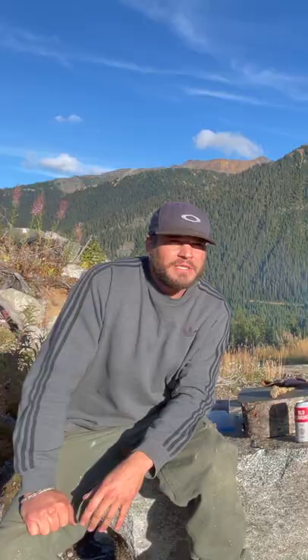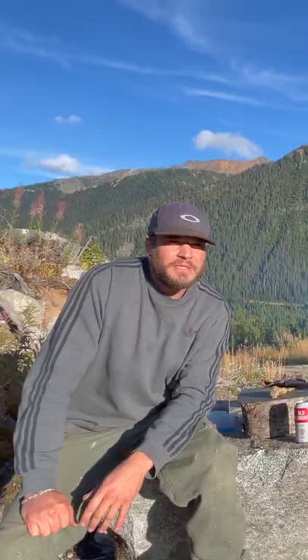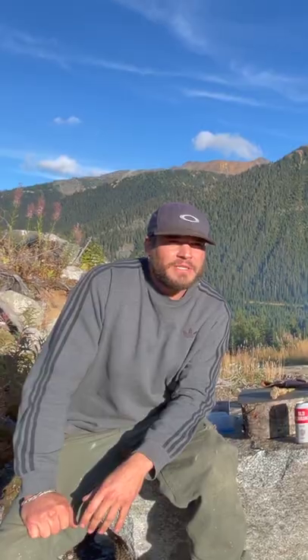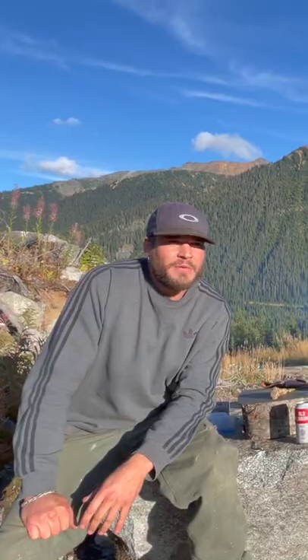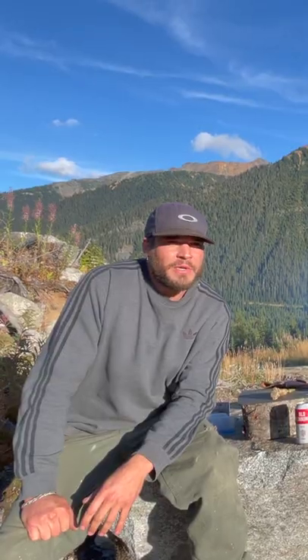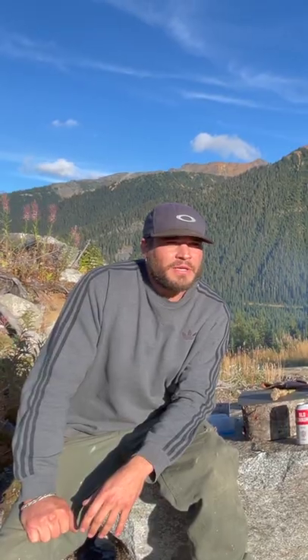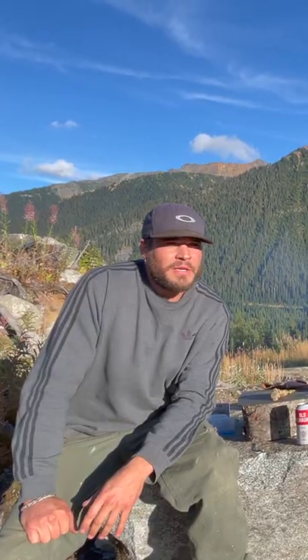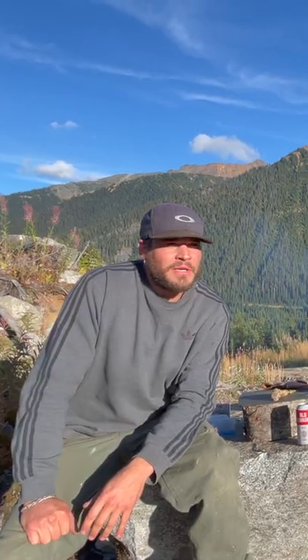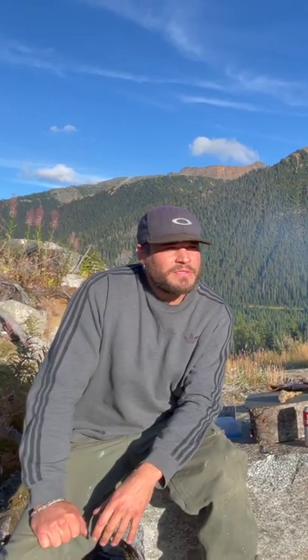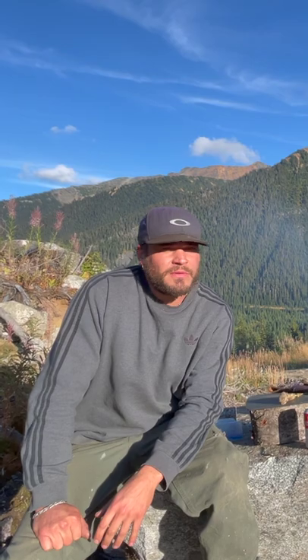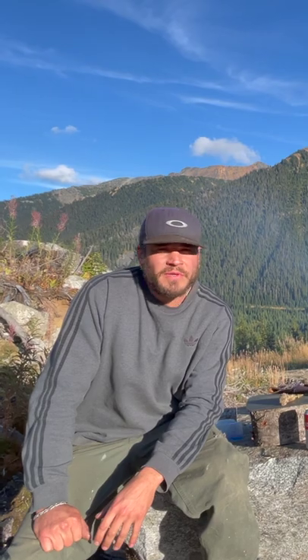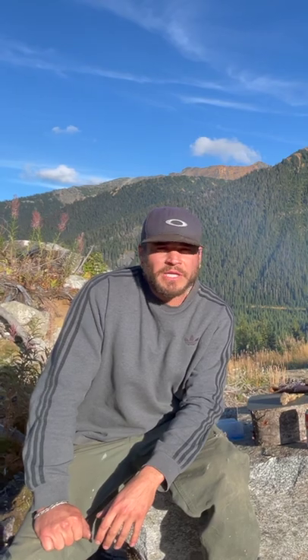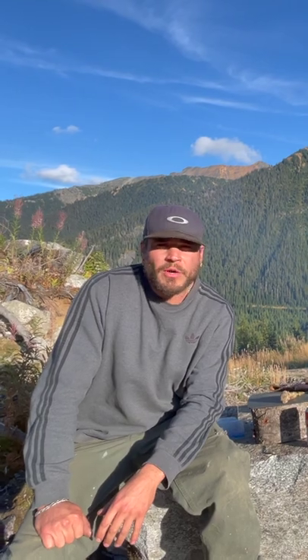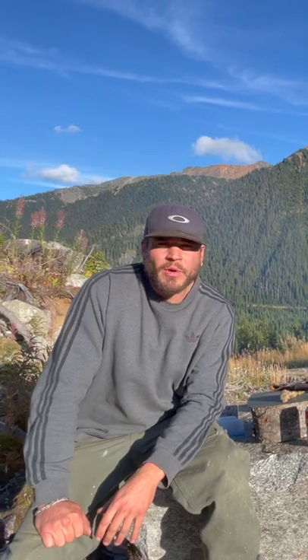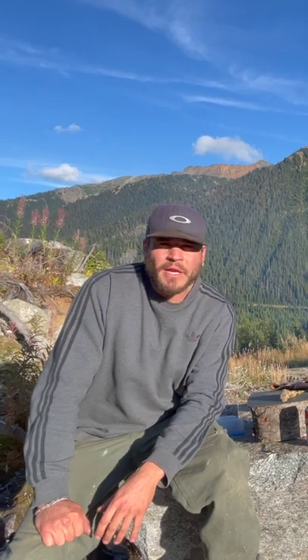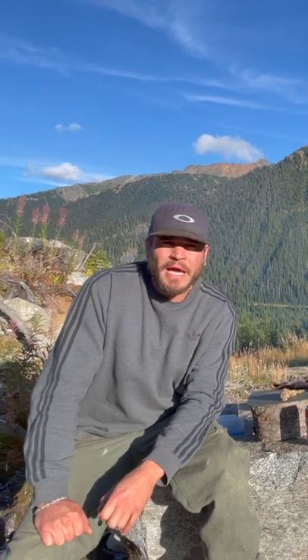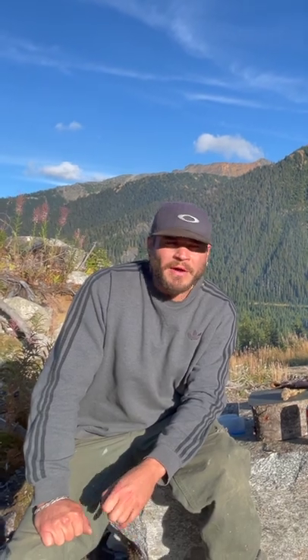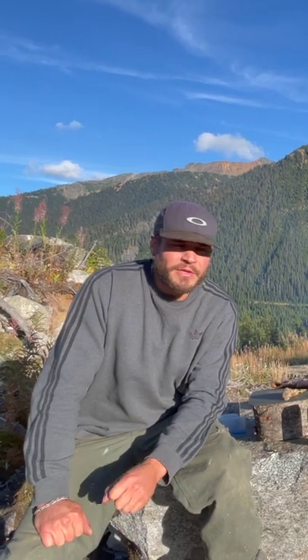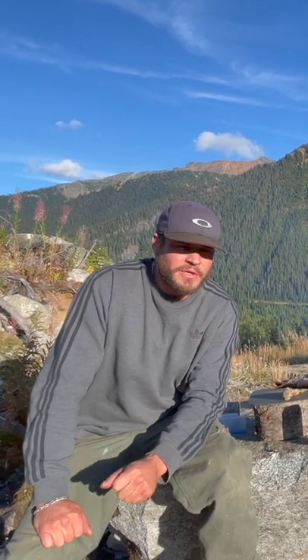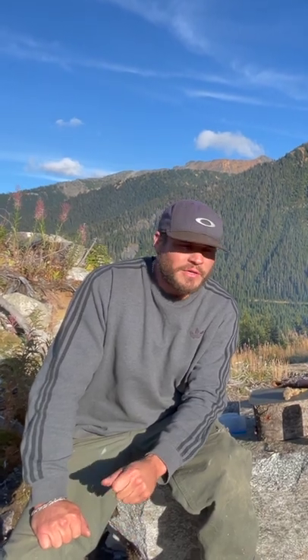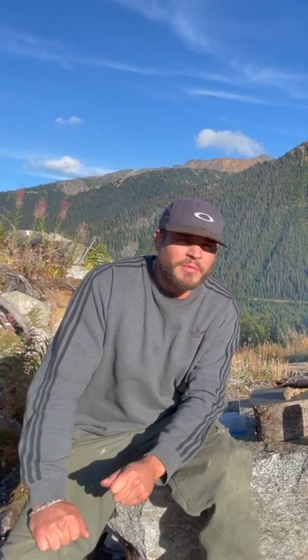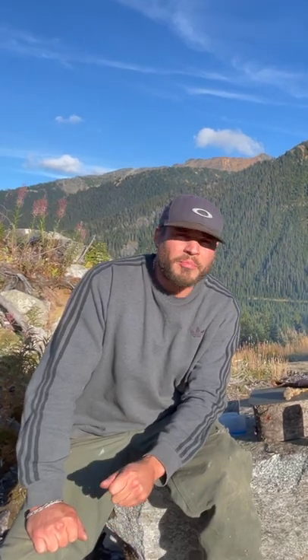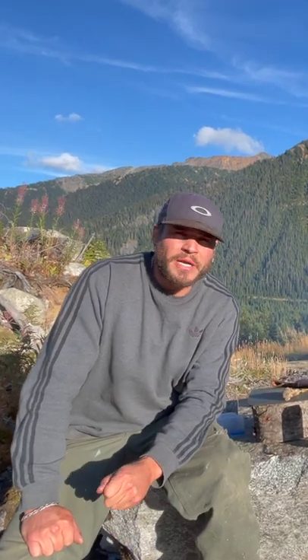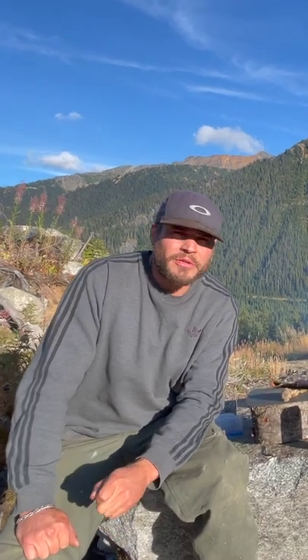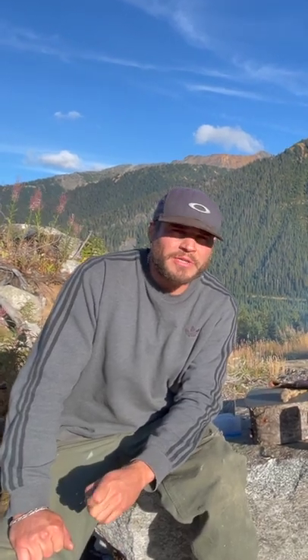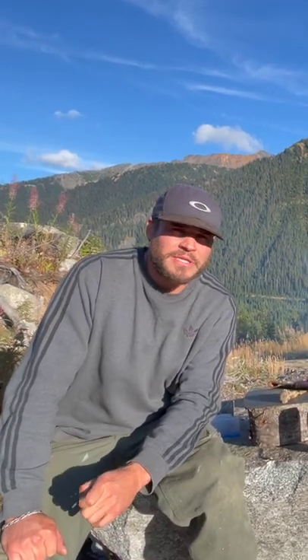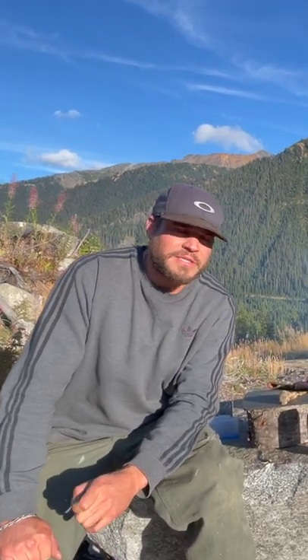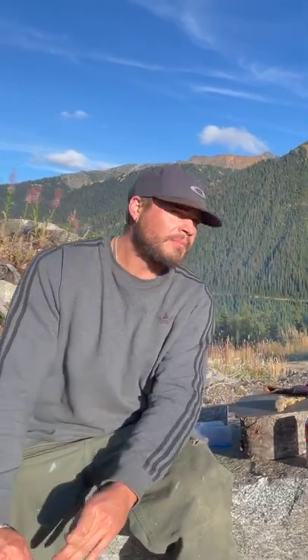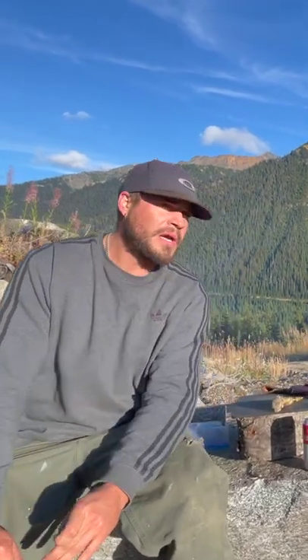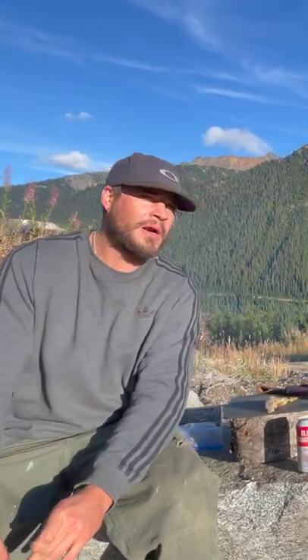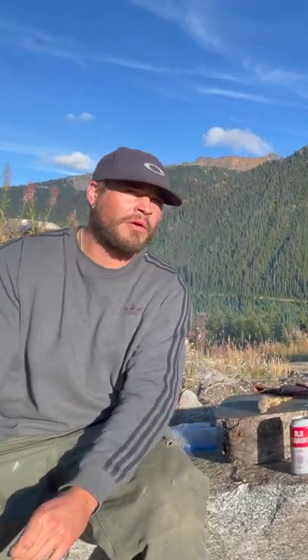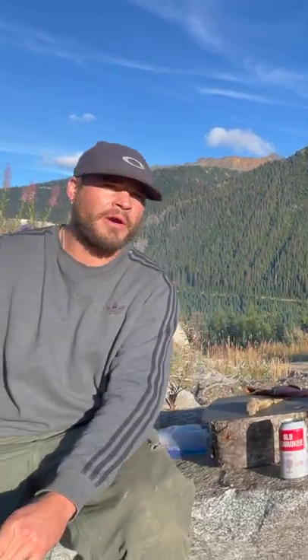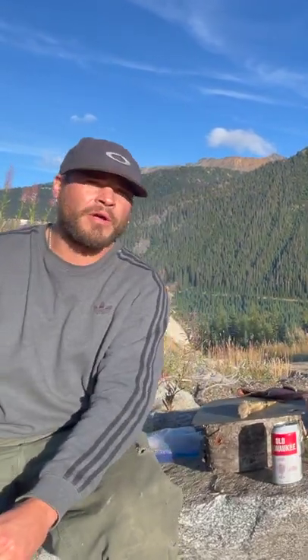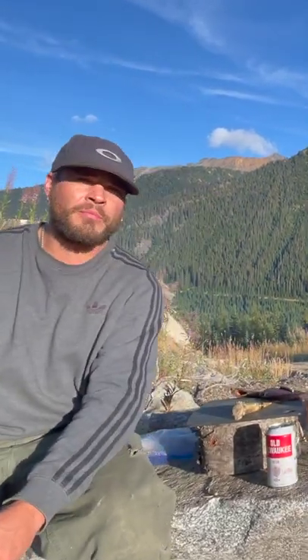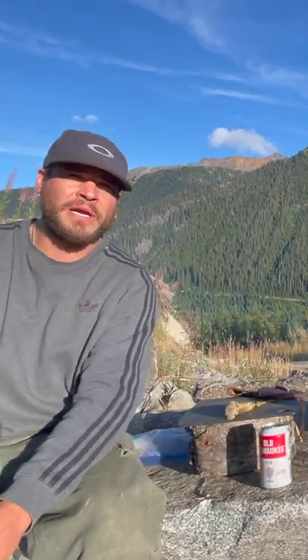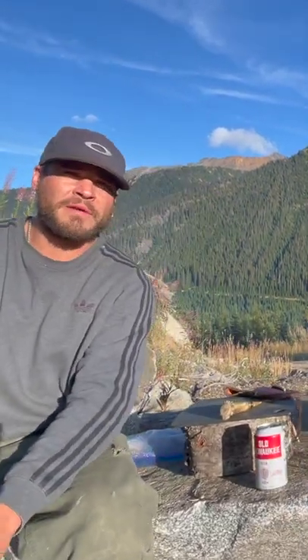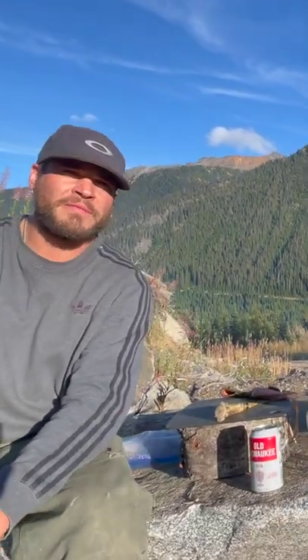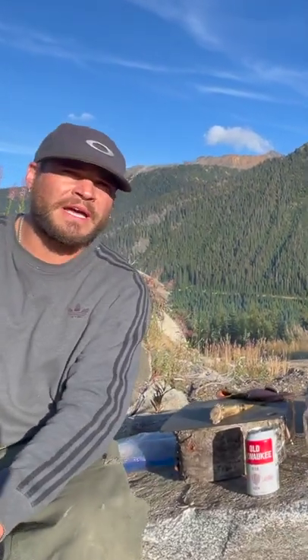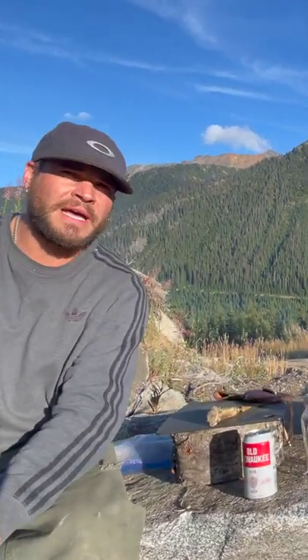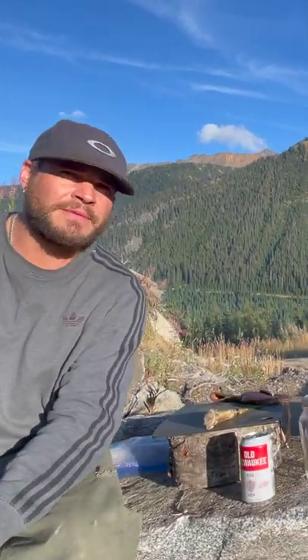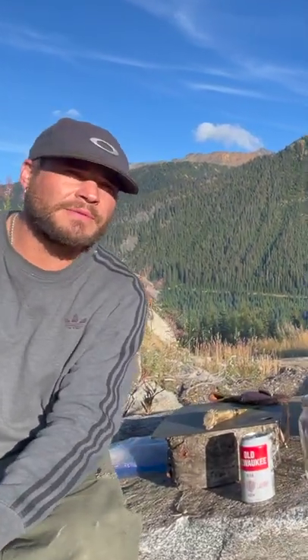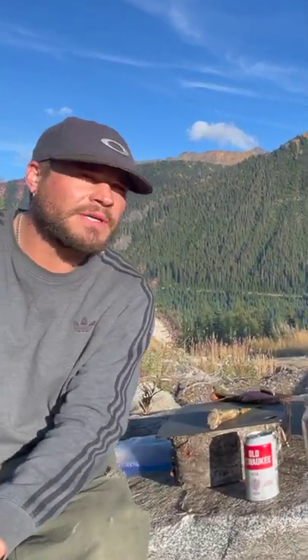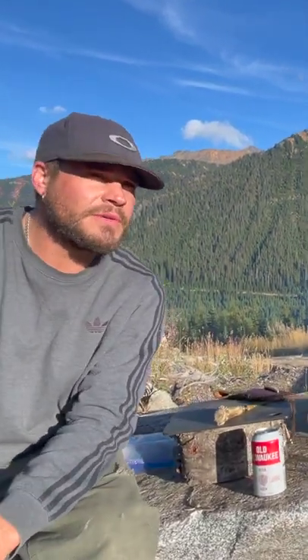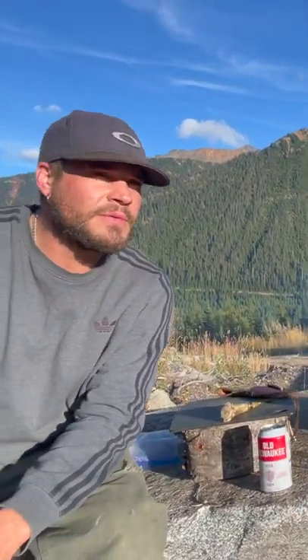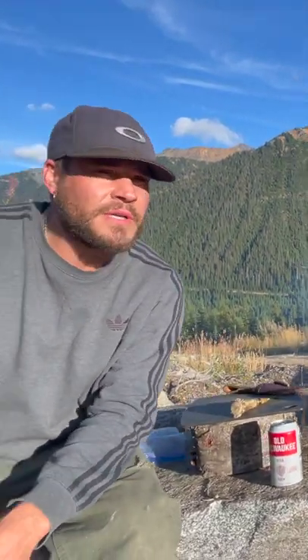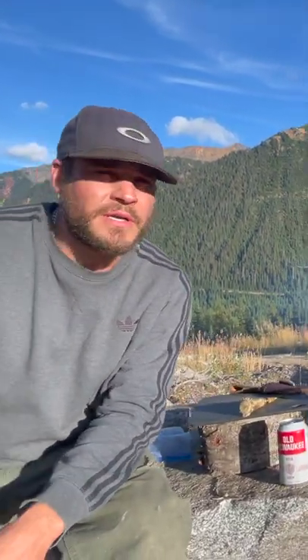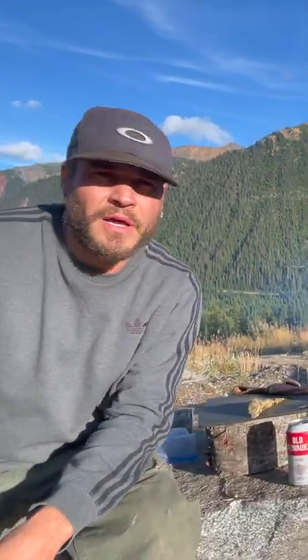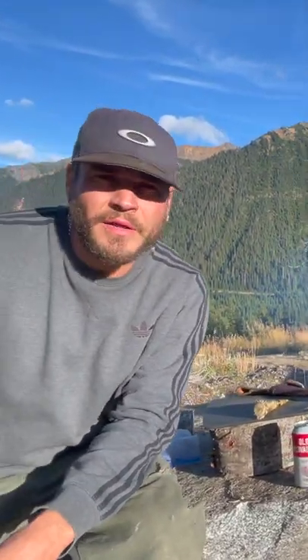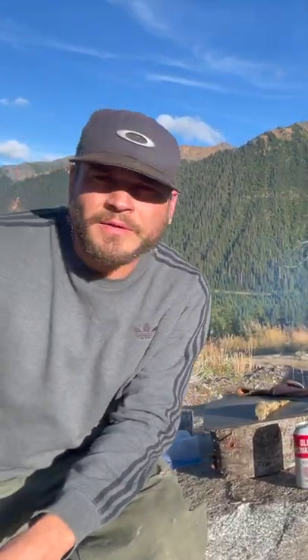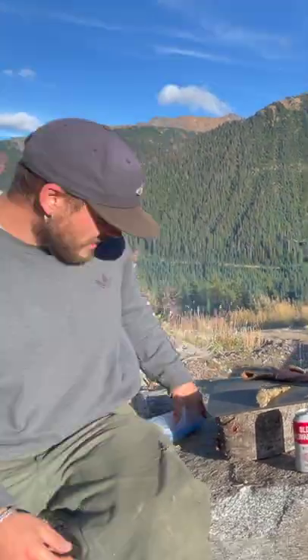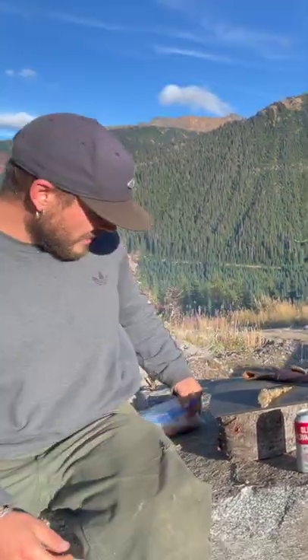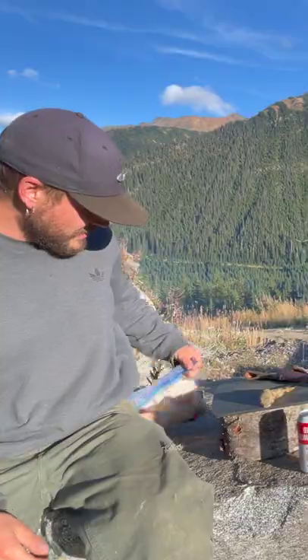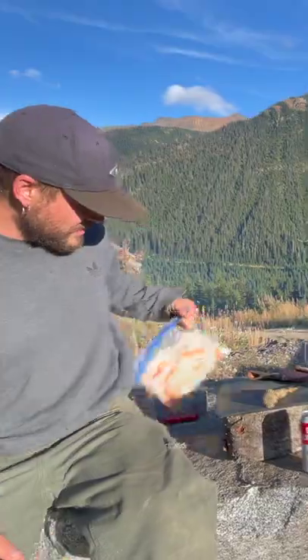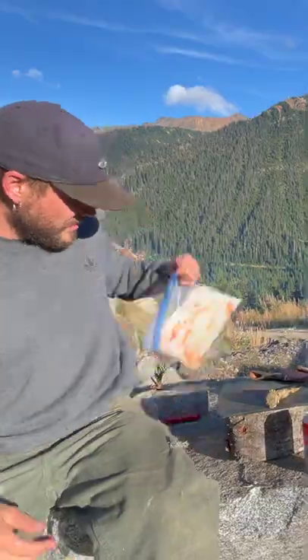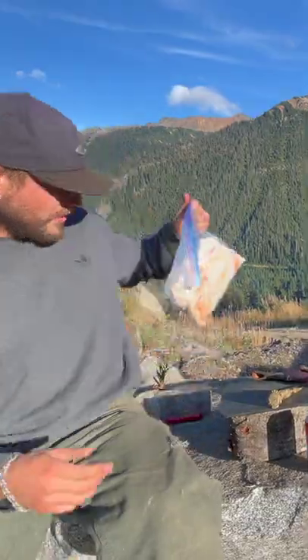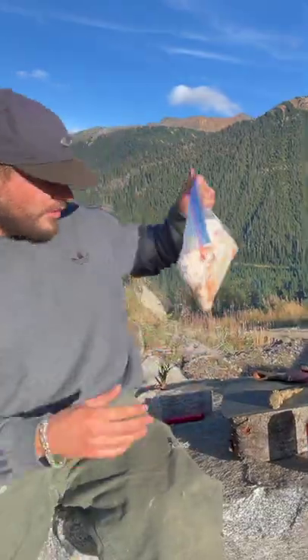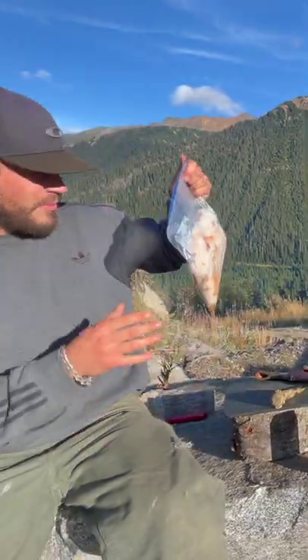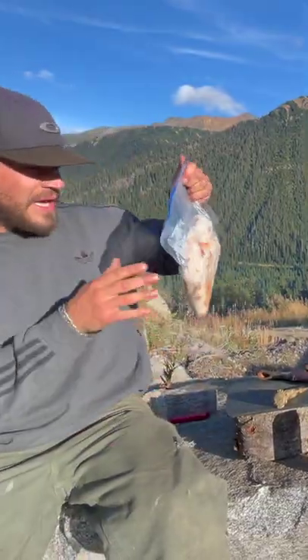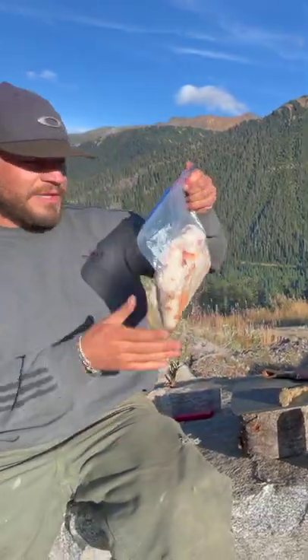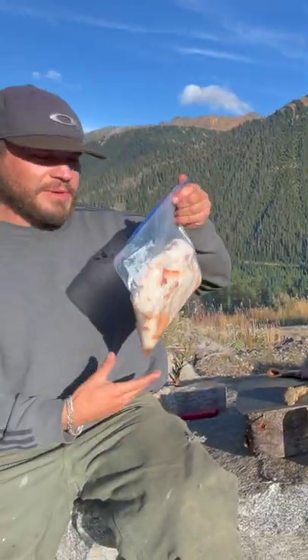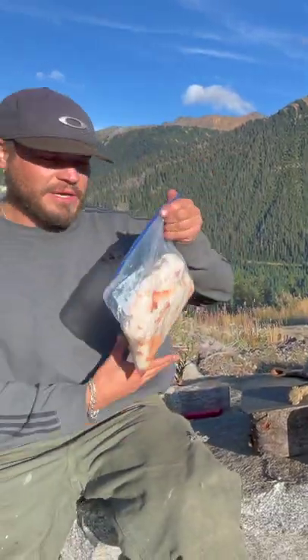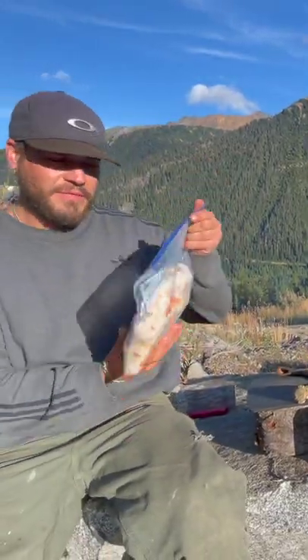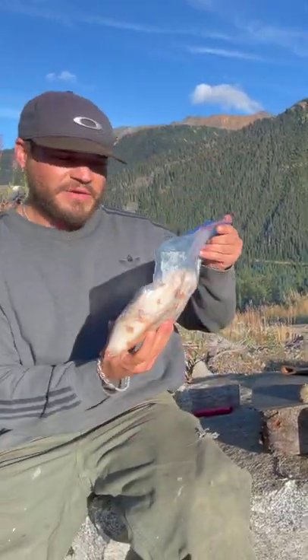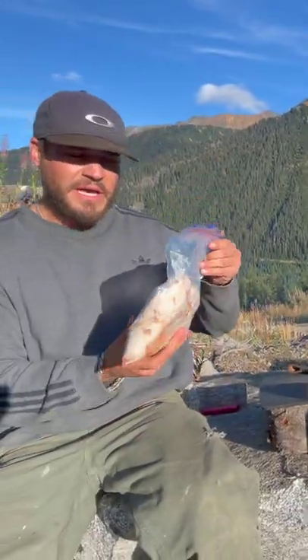Today we're gonna do a video on how to cook bear grease, bear oil, bear fat, whatever you want to call it. I got this big old bag of bear fat.